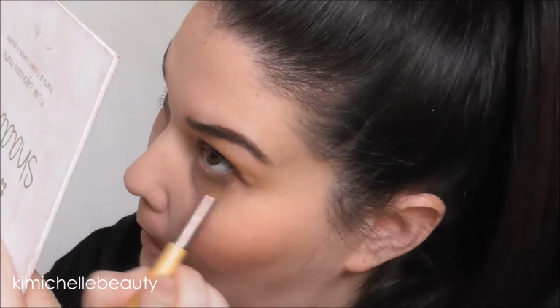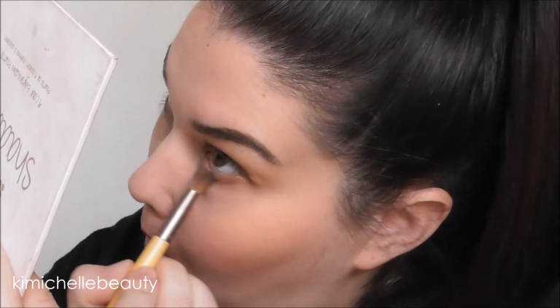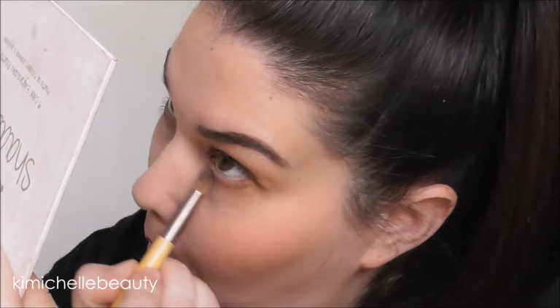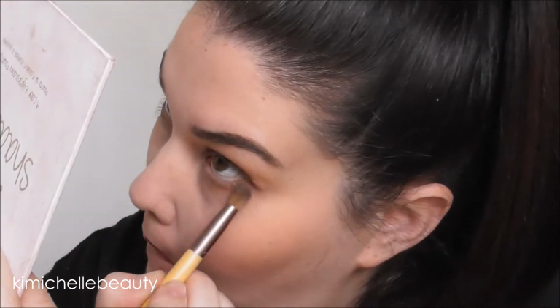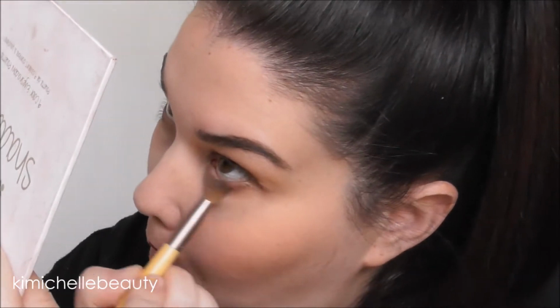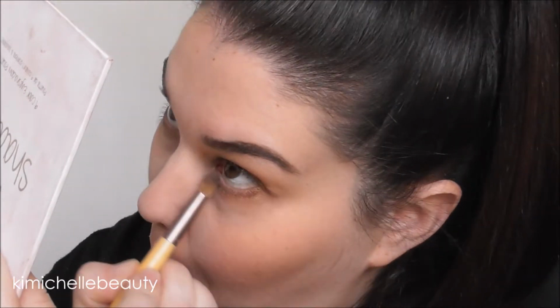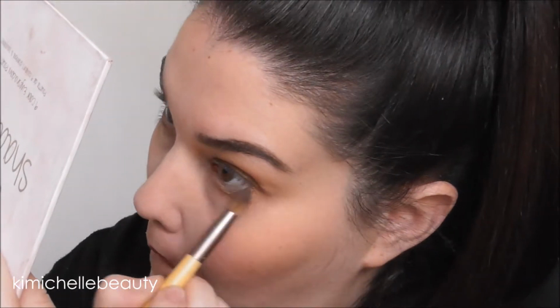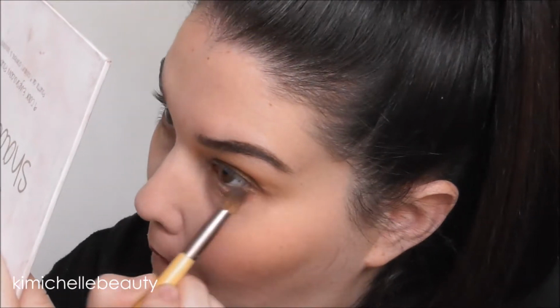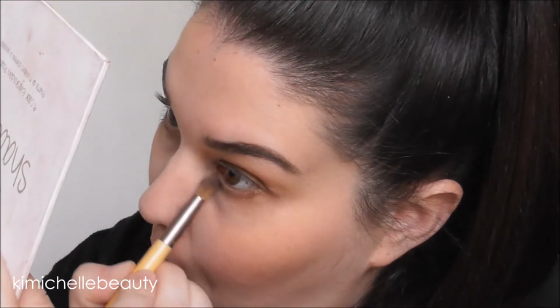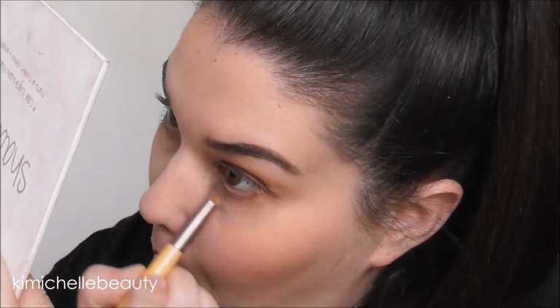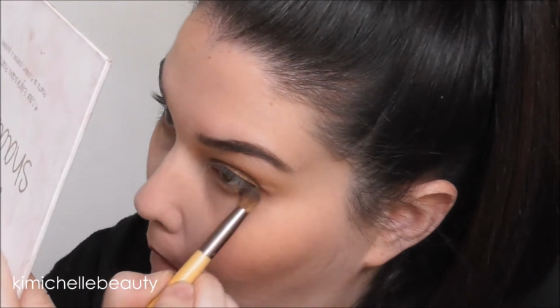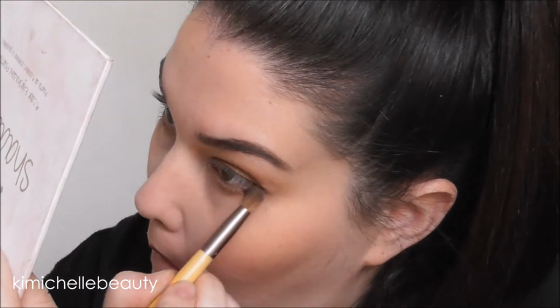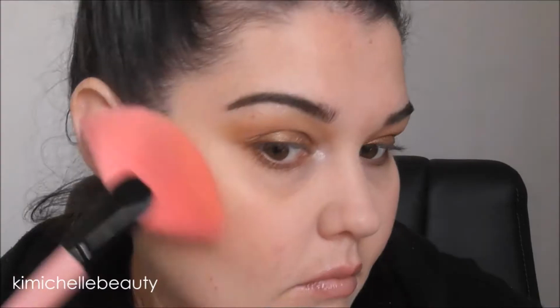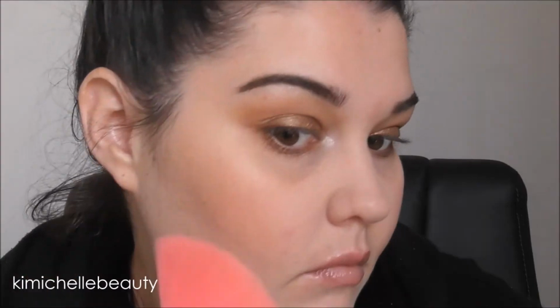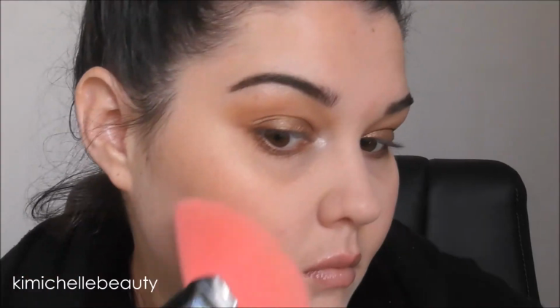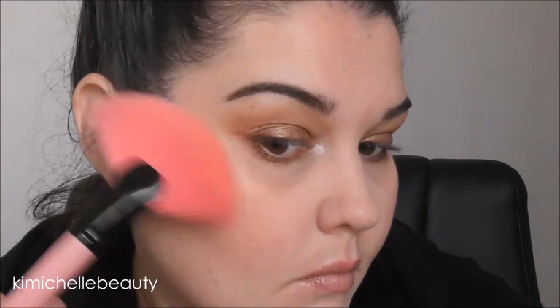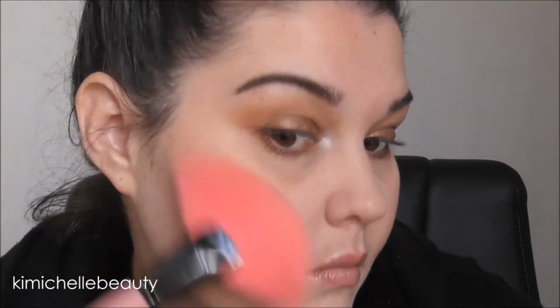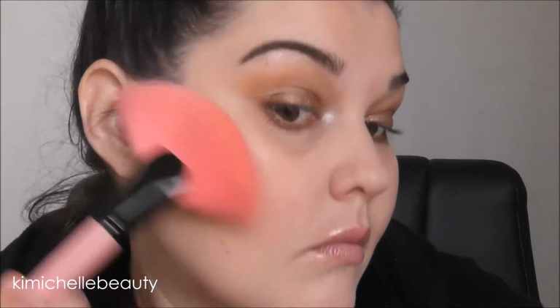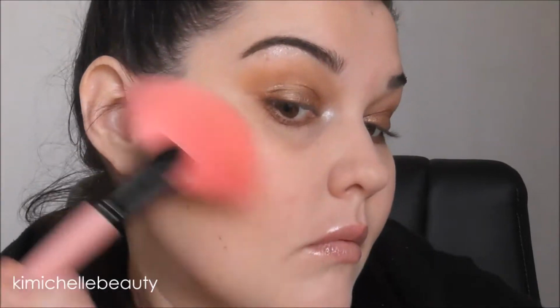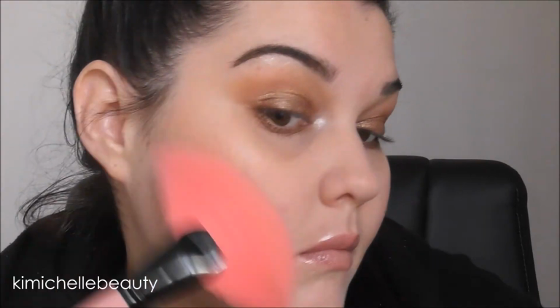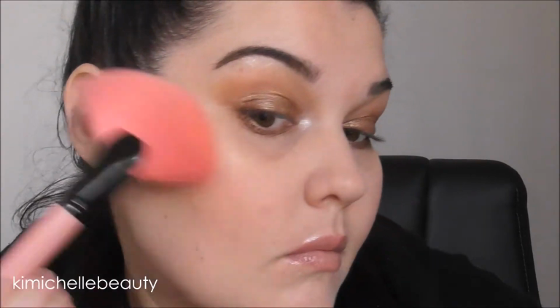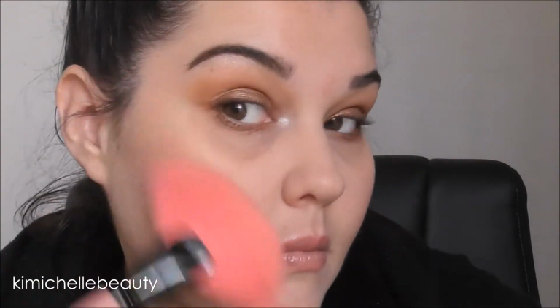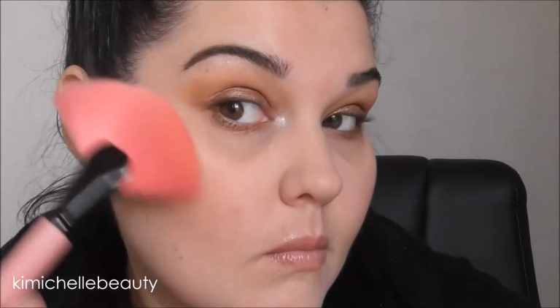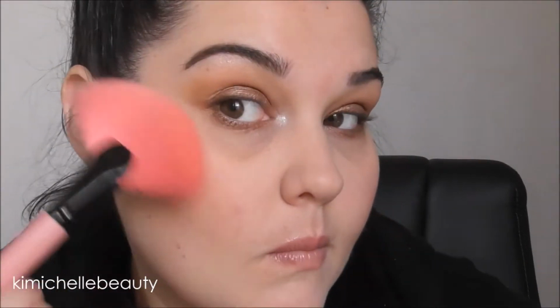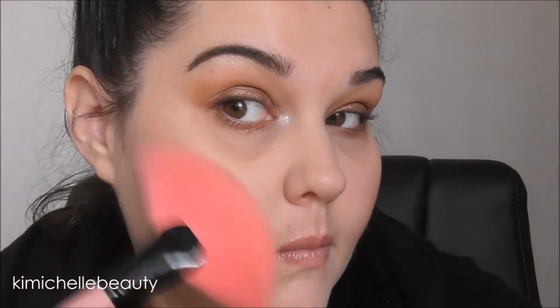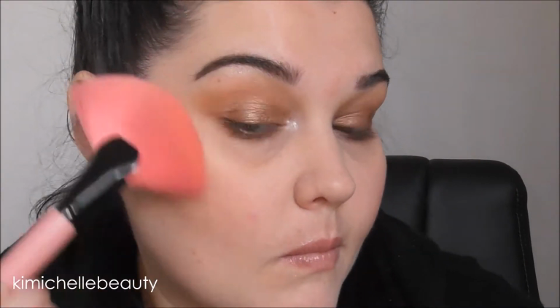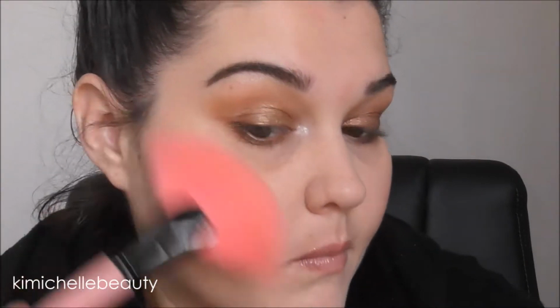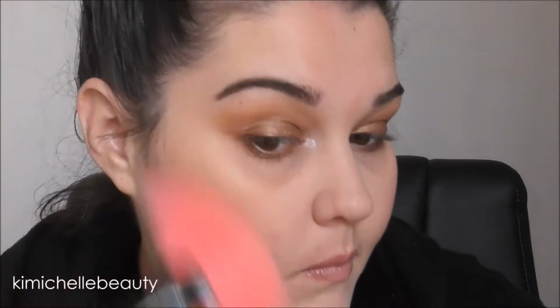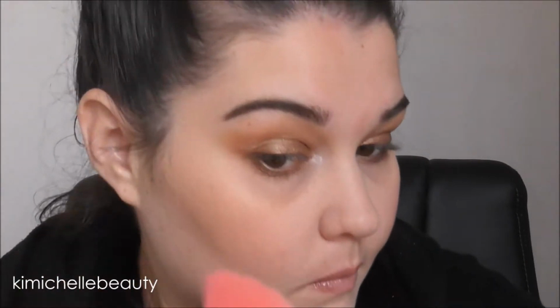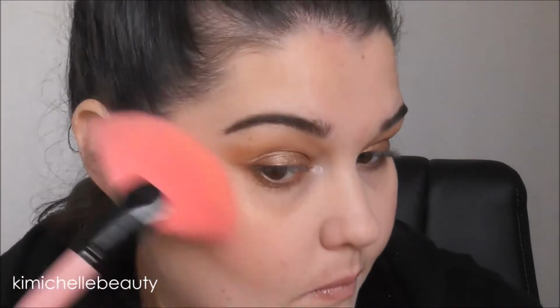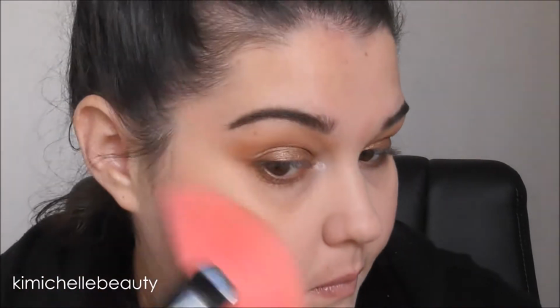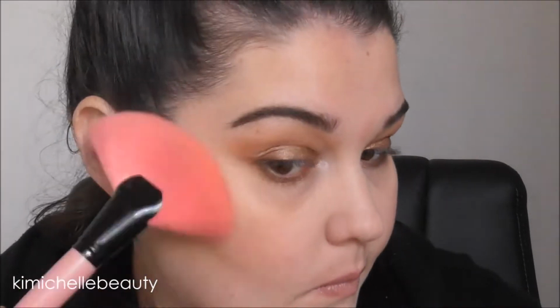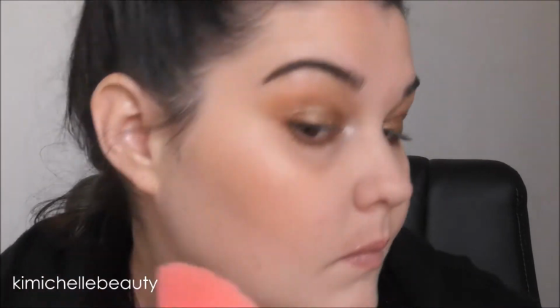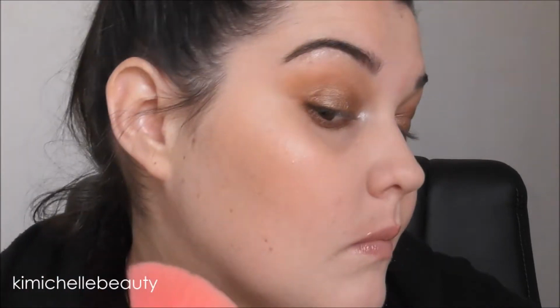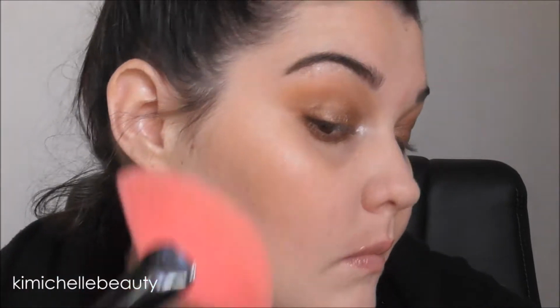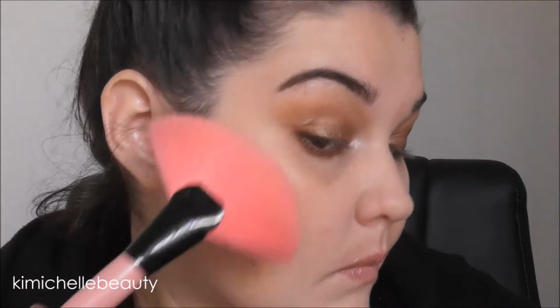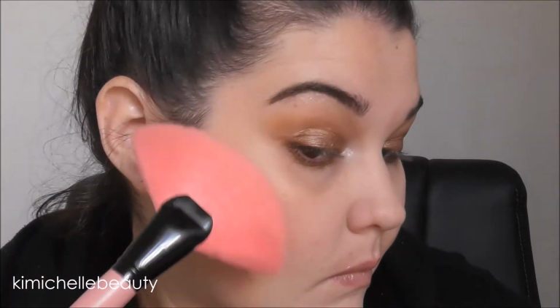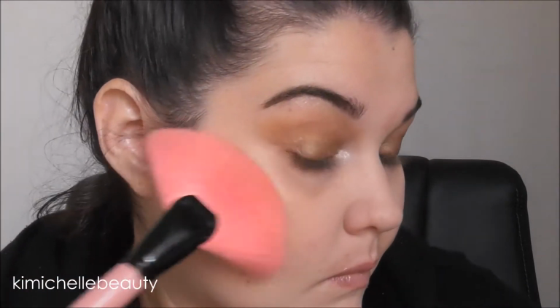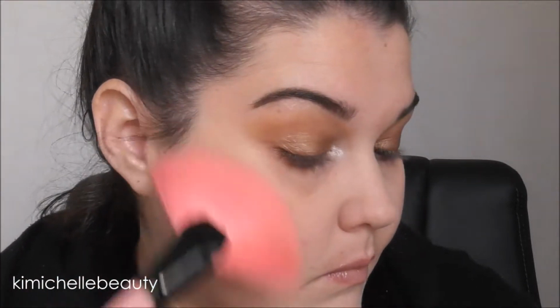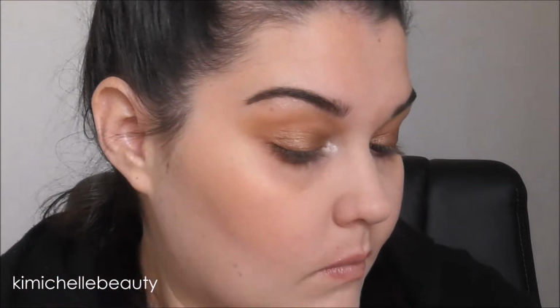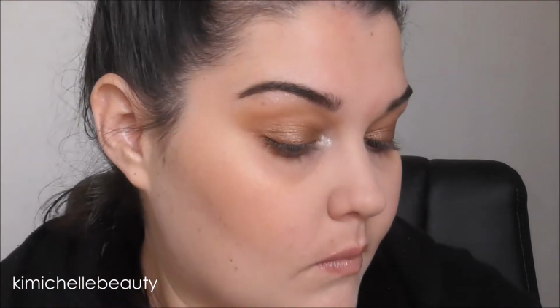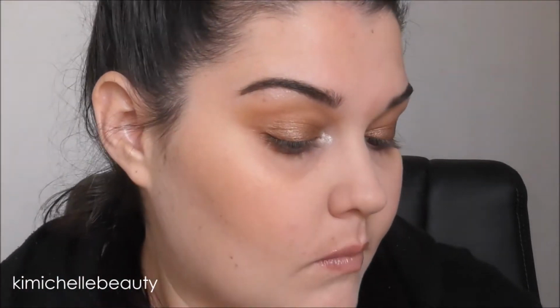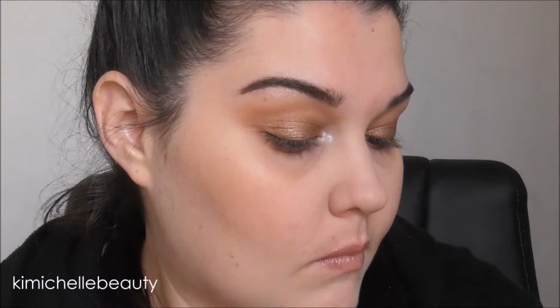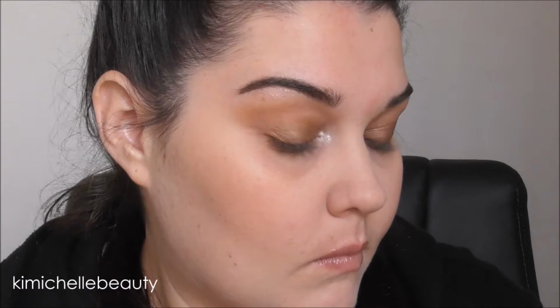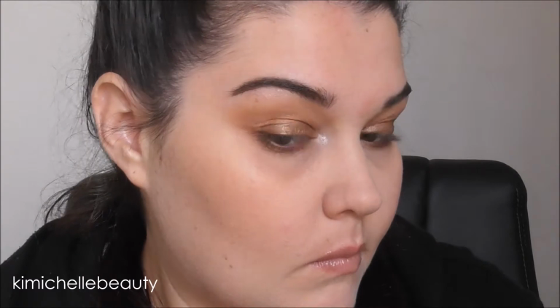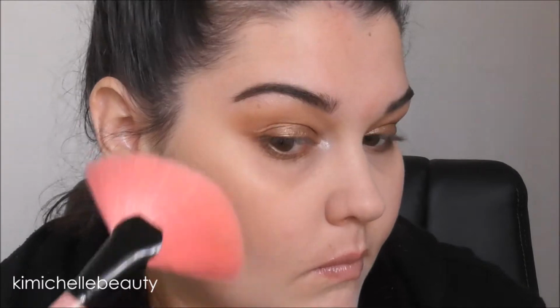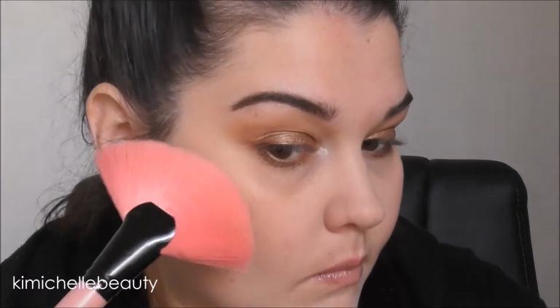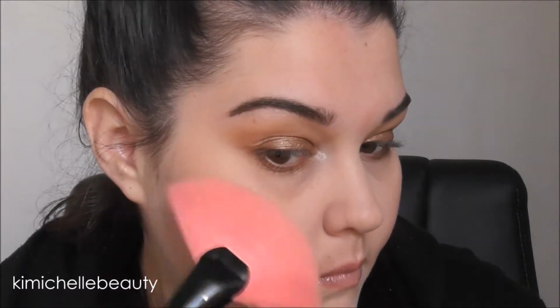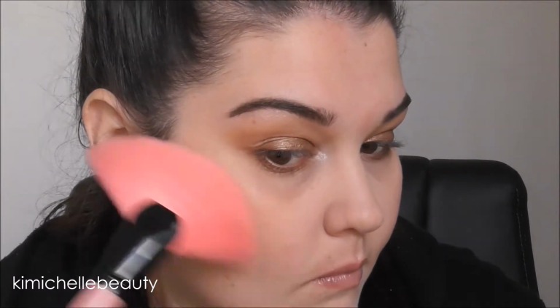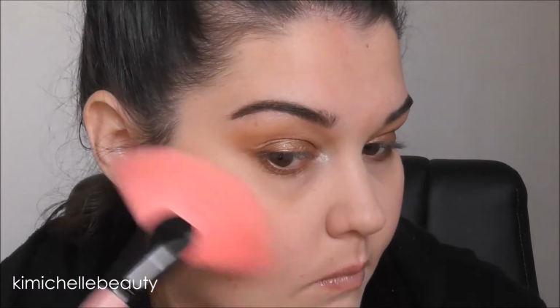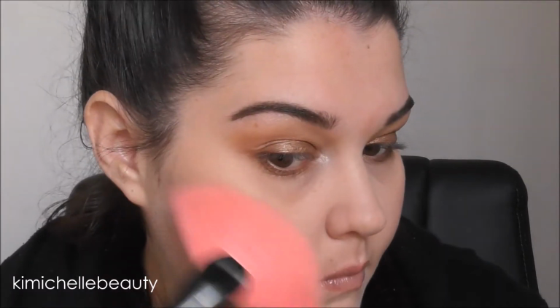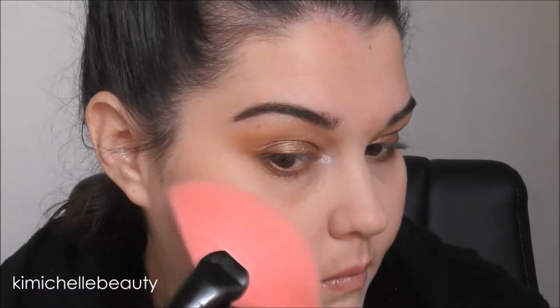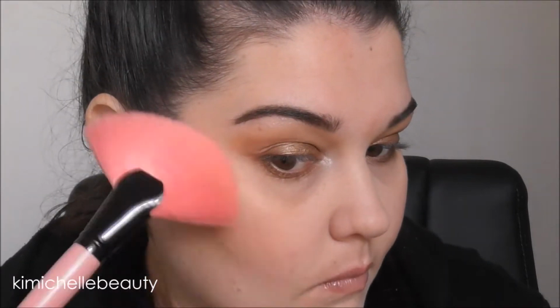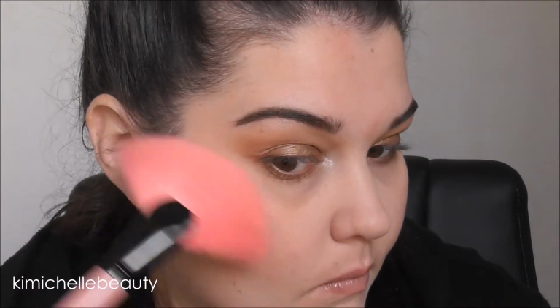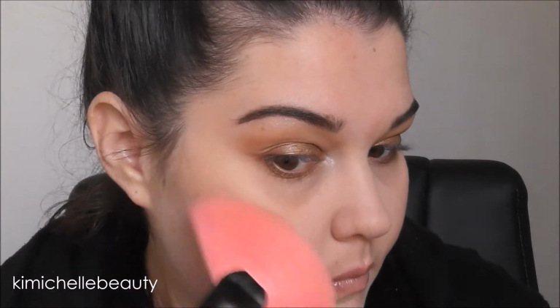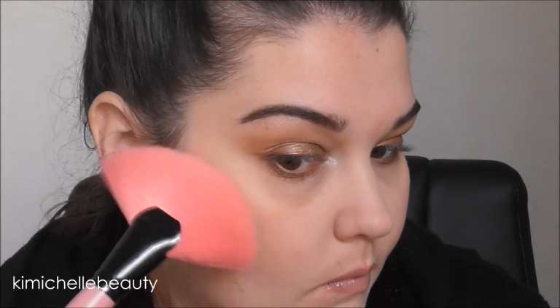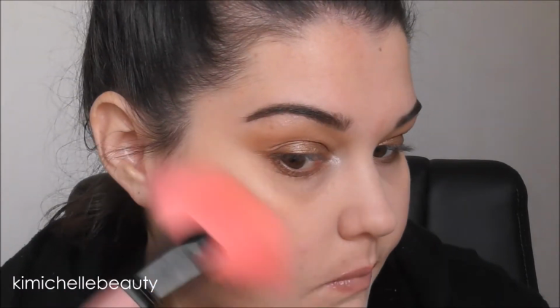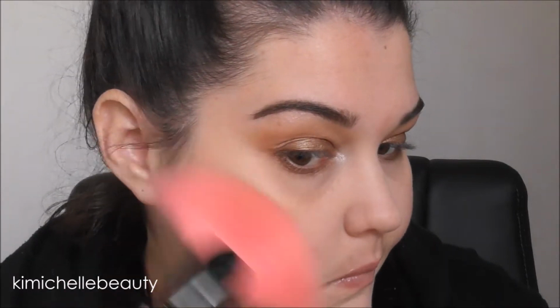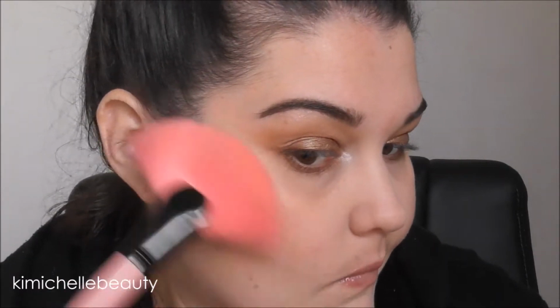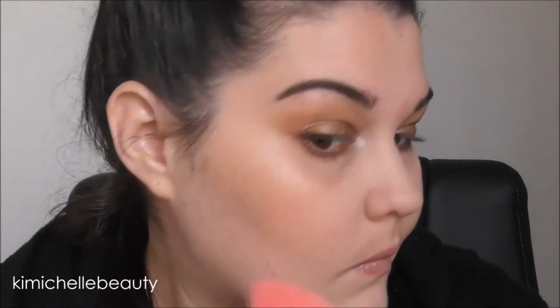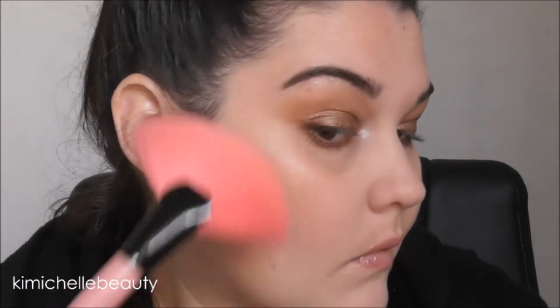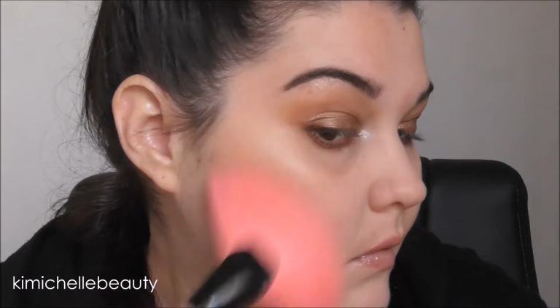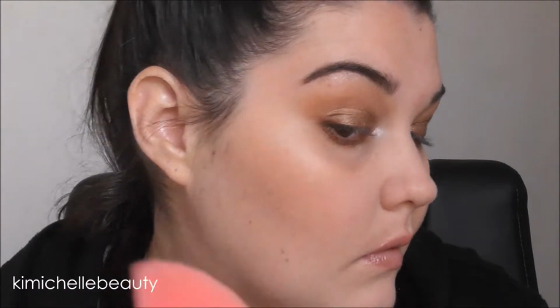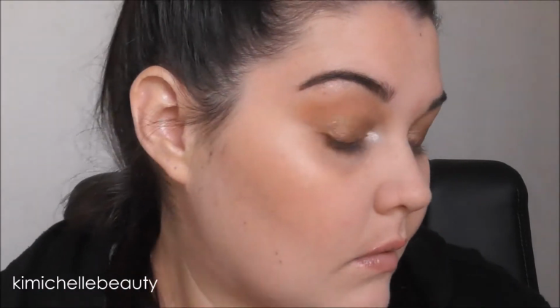For highlighter I'm going to go in with that same shimmery shade I used on my inner corner and on a big fan brush I'm just going to pop that on my cheekbones.